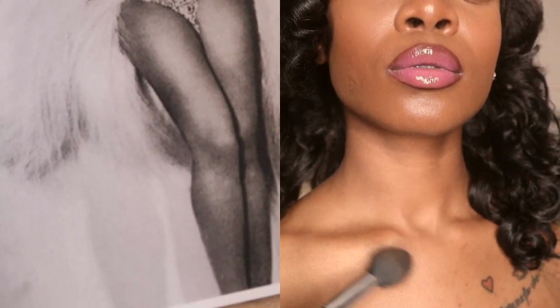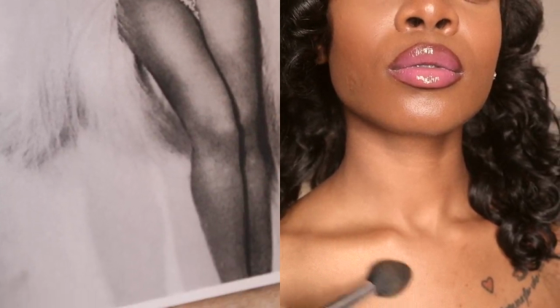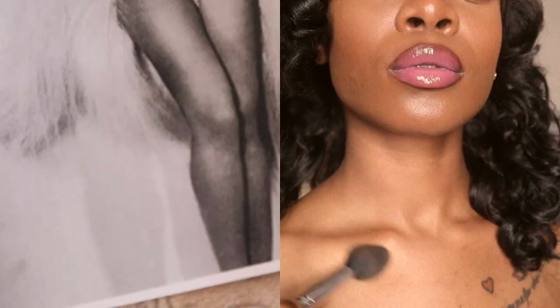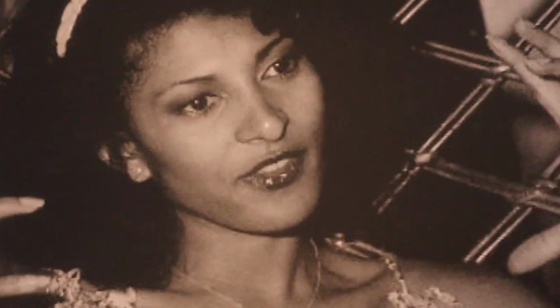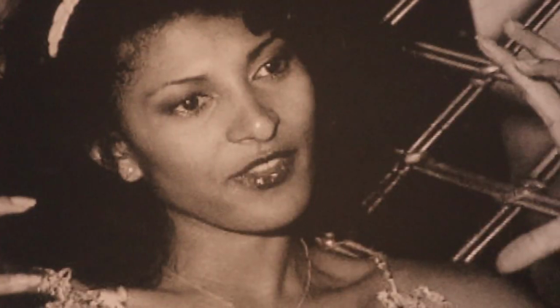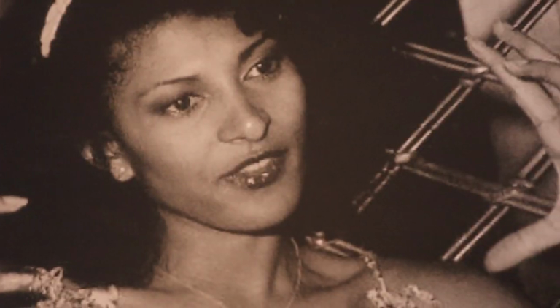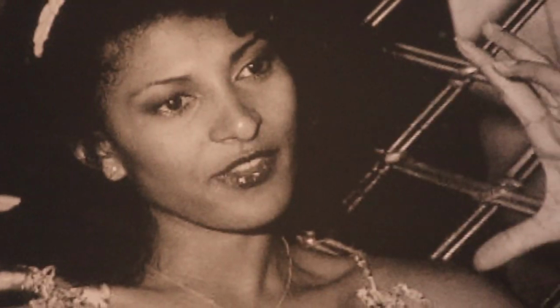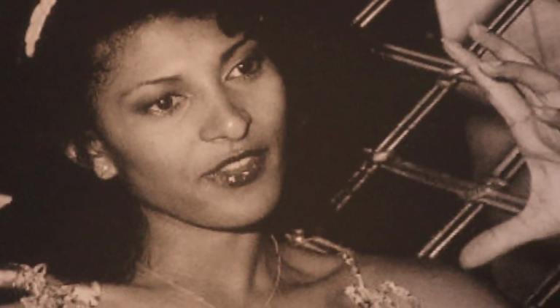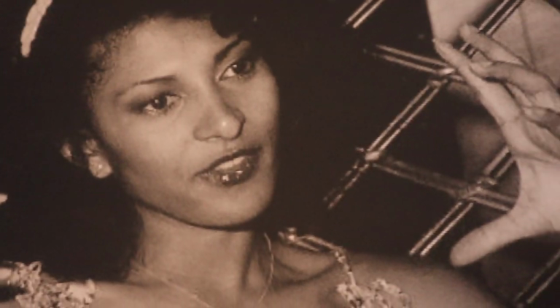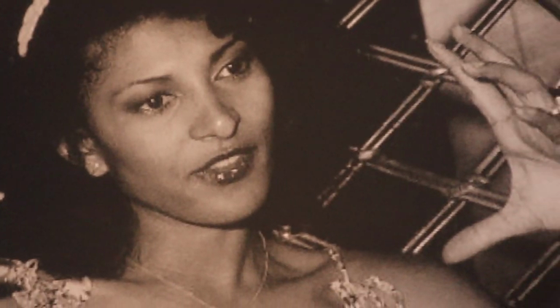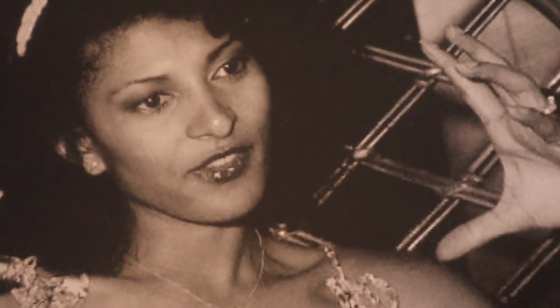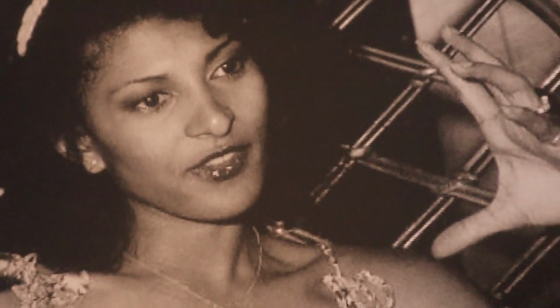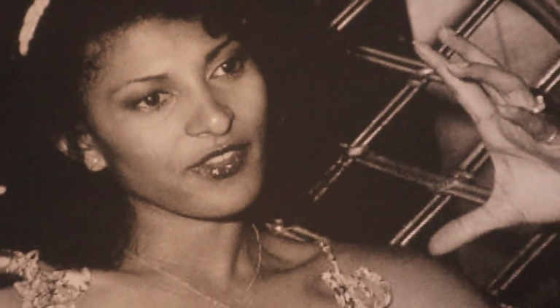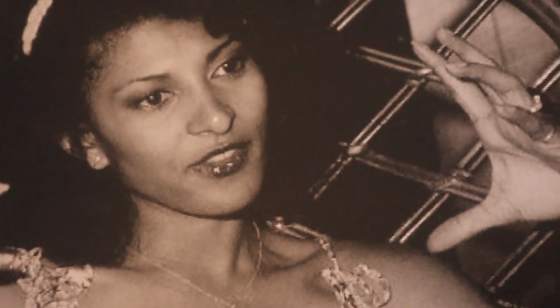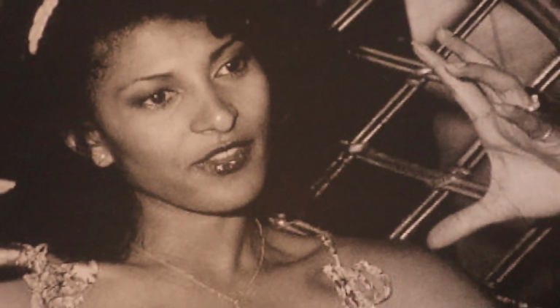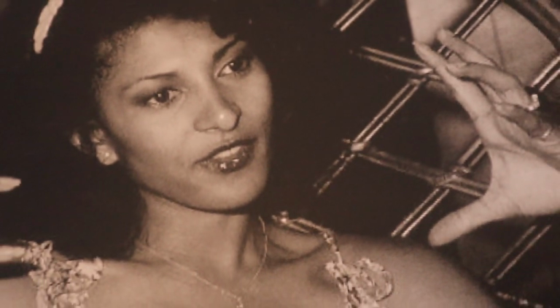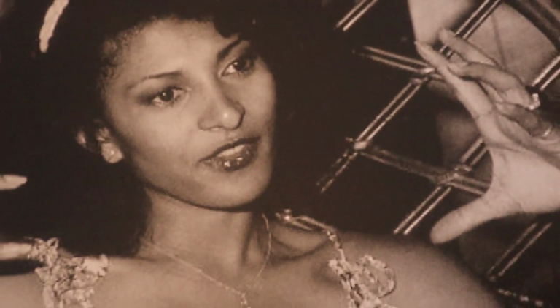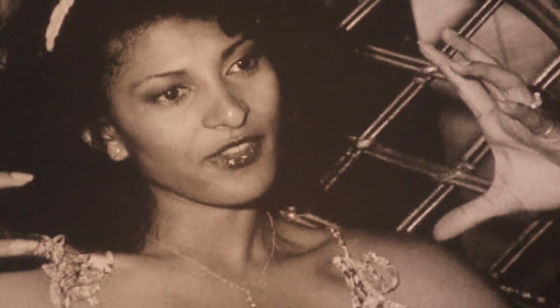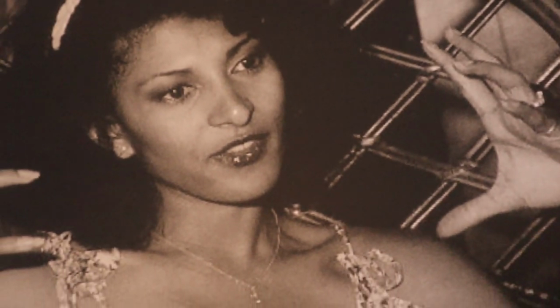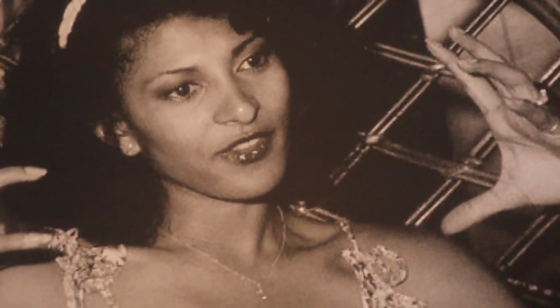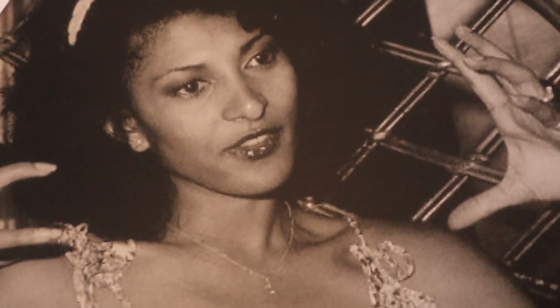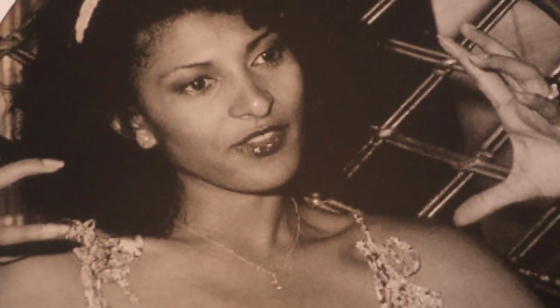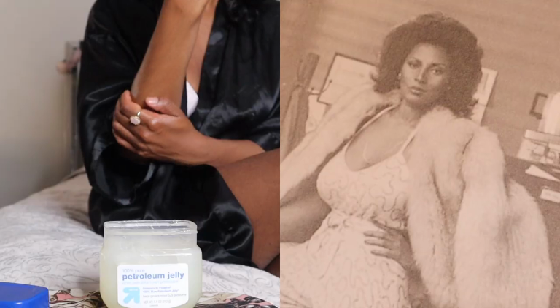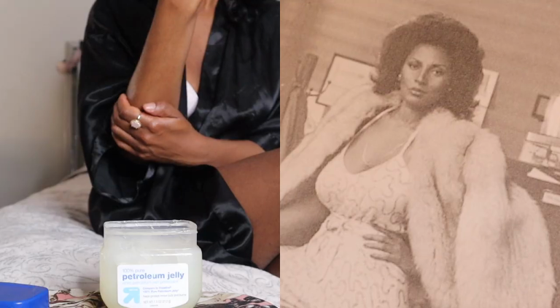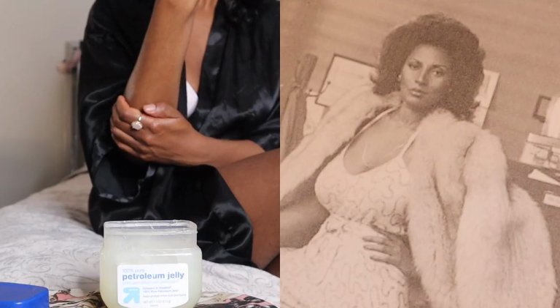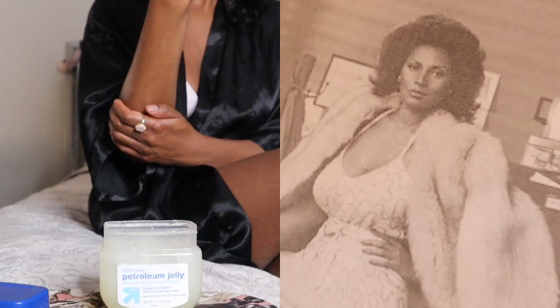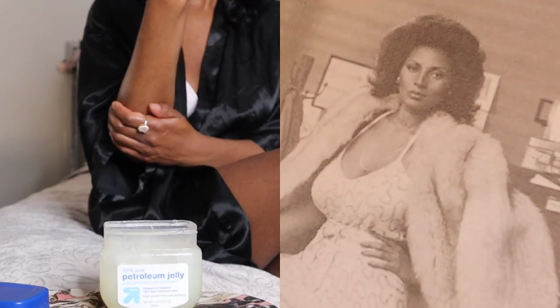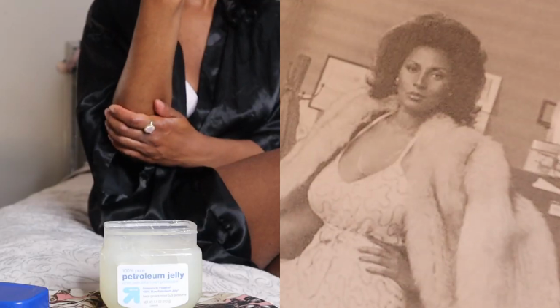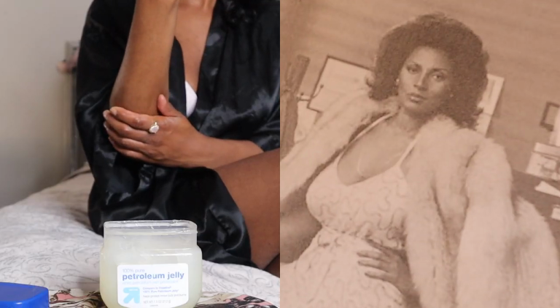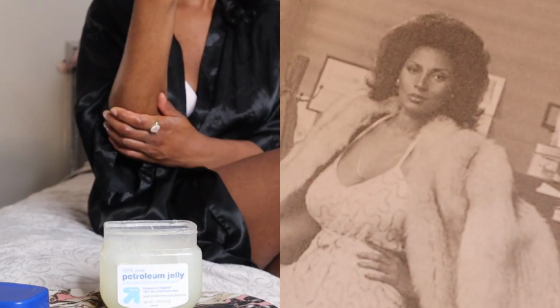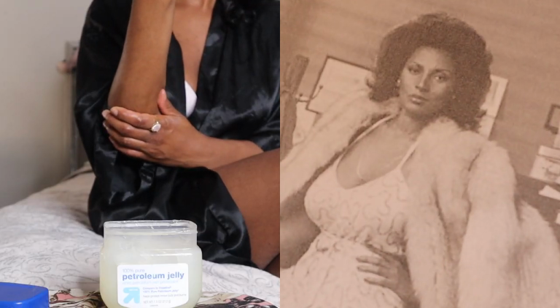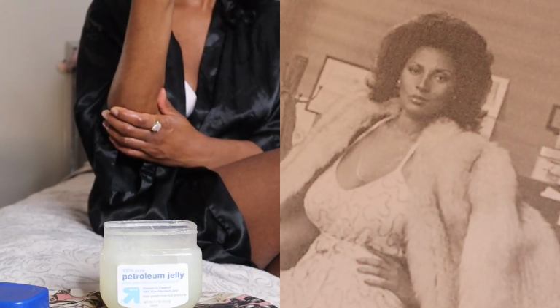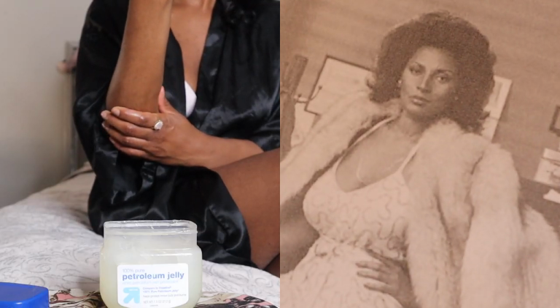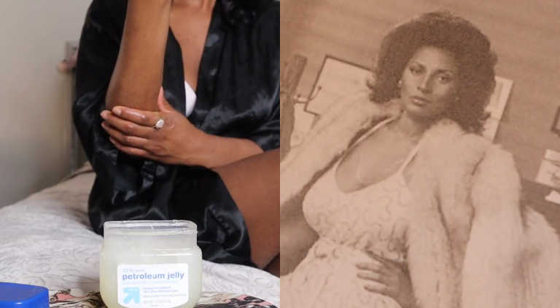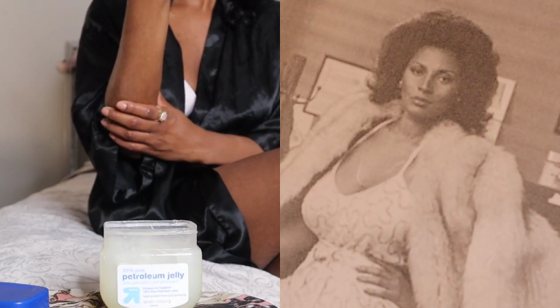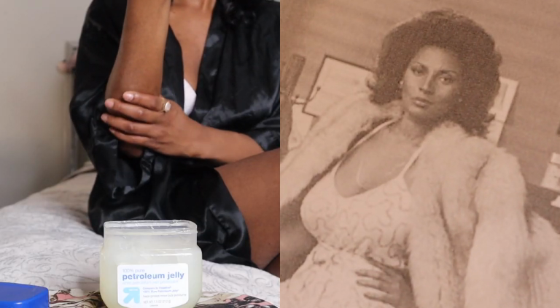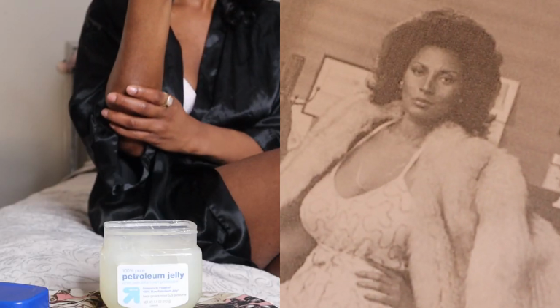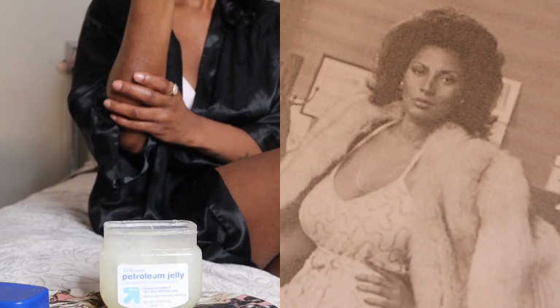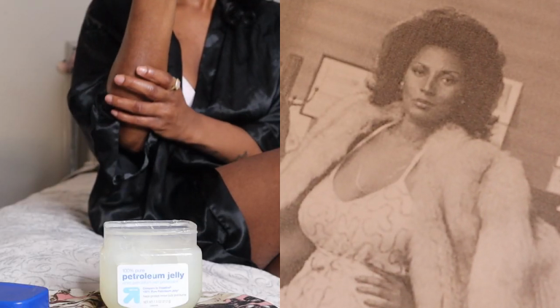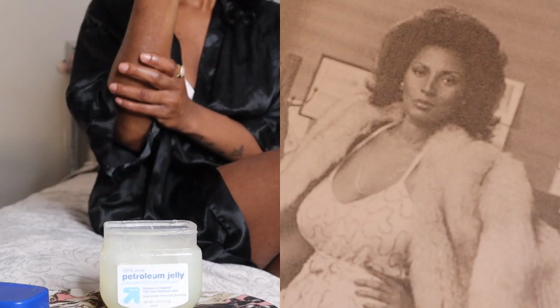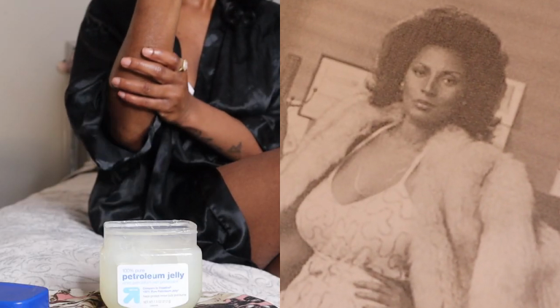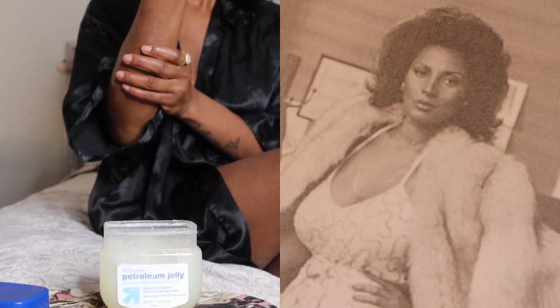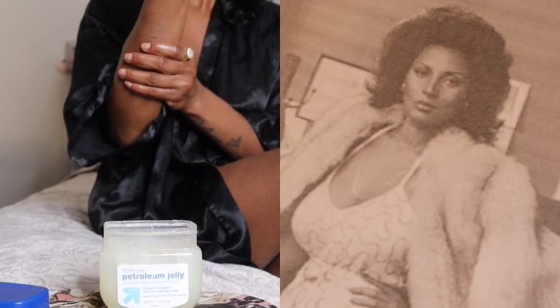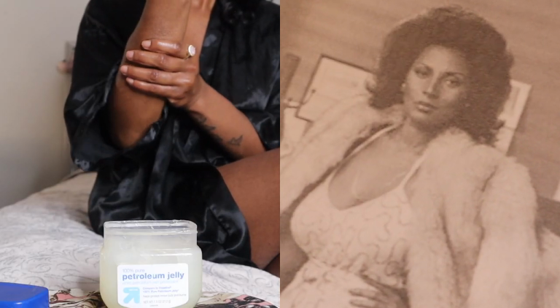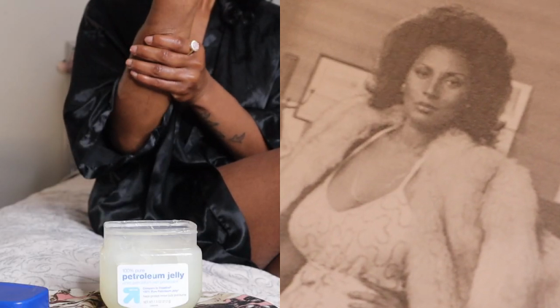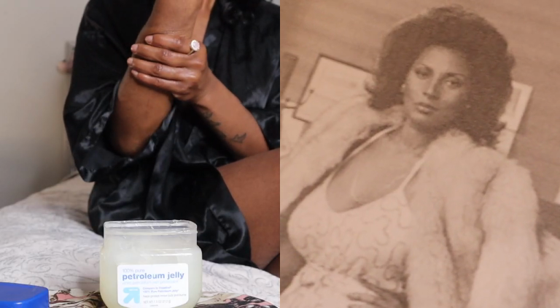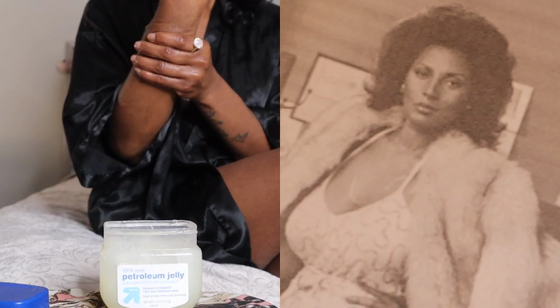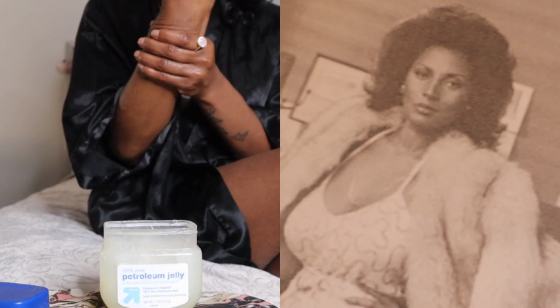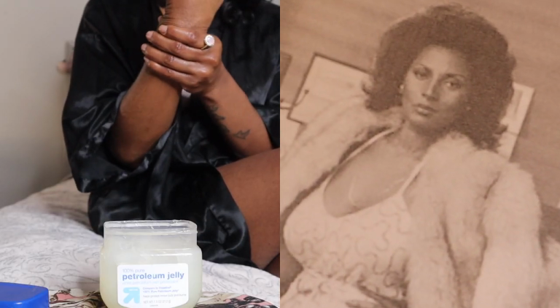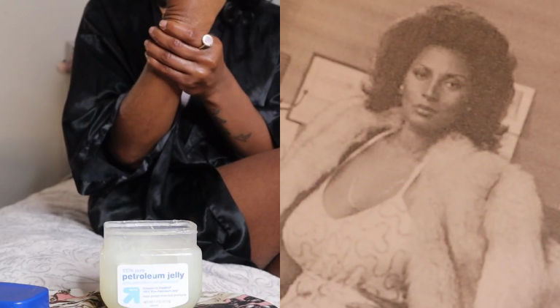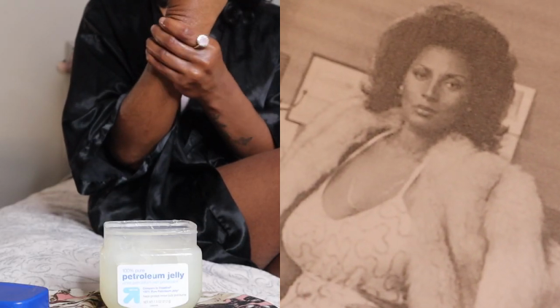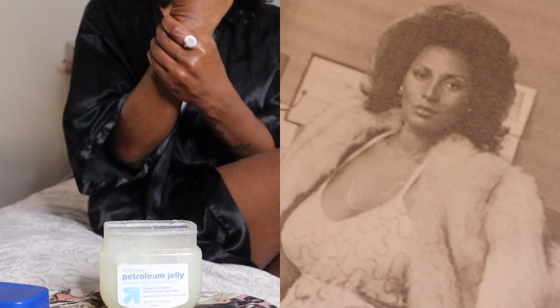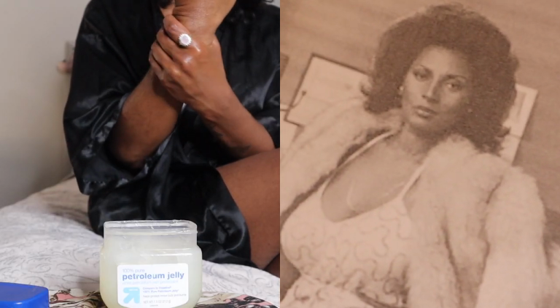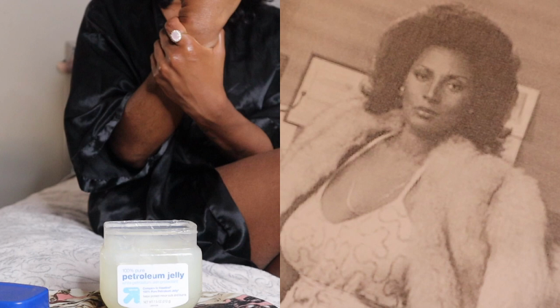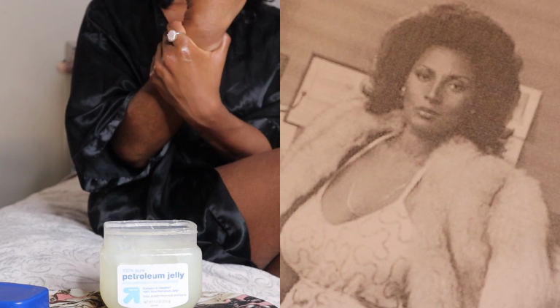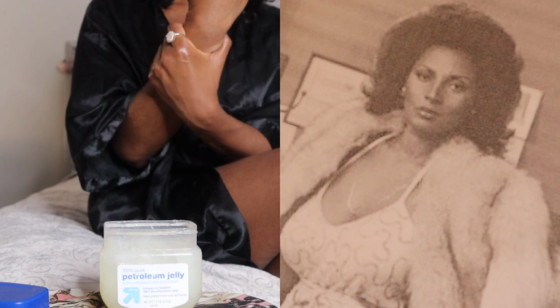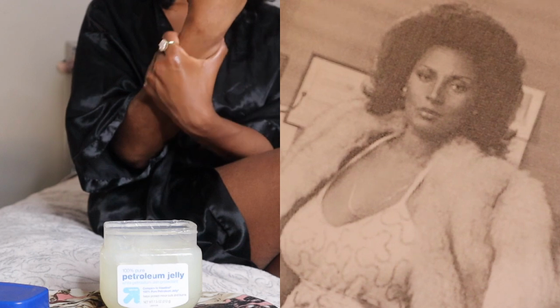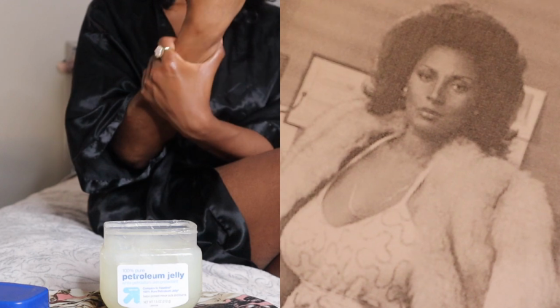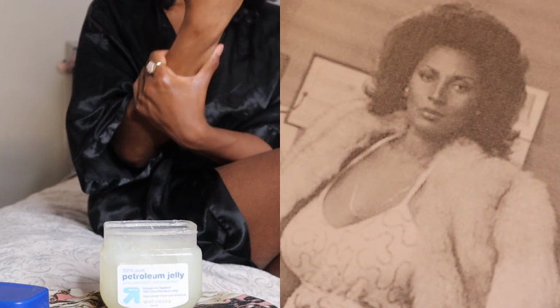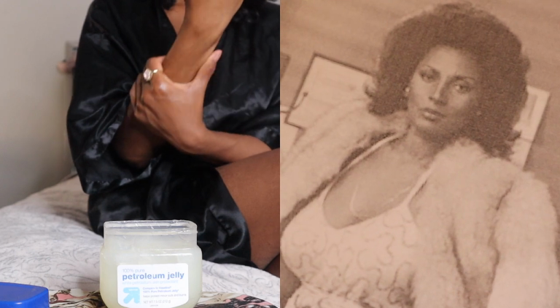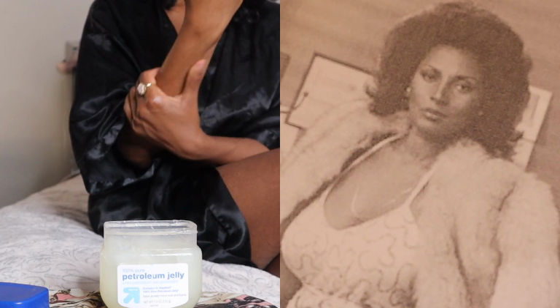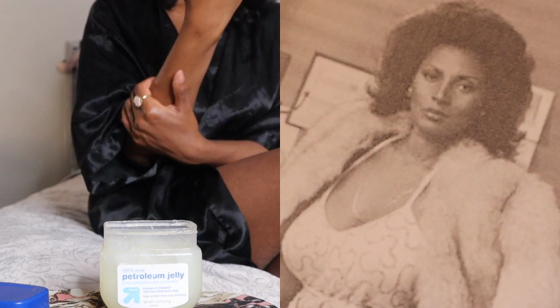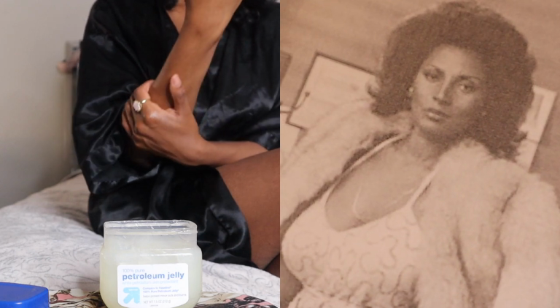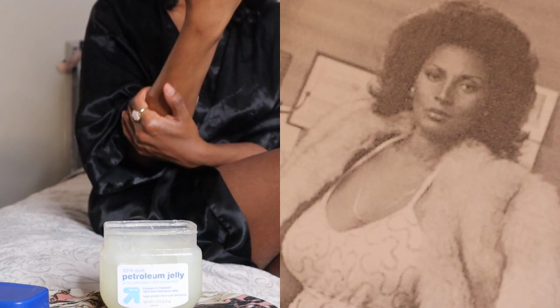Pam Greer's beauty secret to always looking youthful was Vaseline as a skin moisturizer.